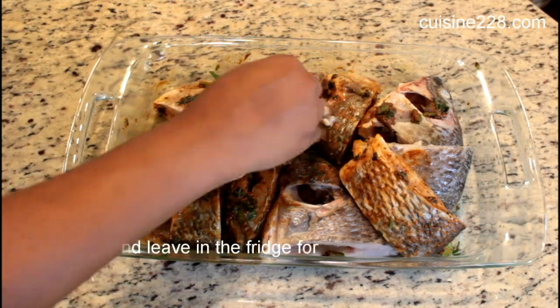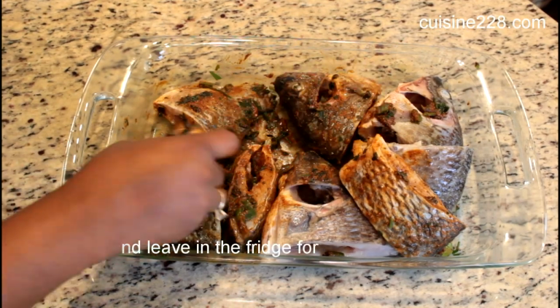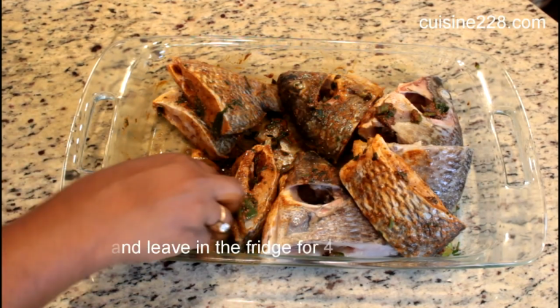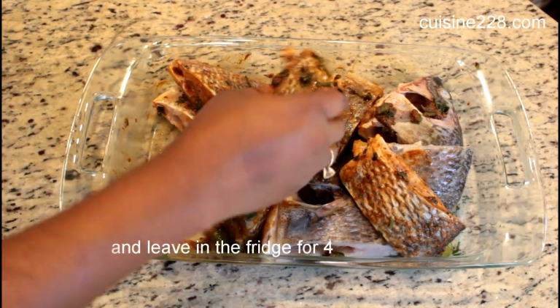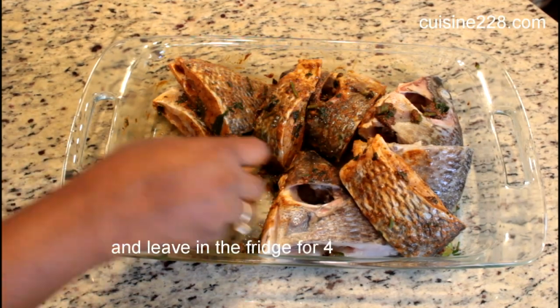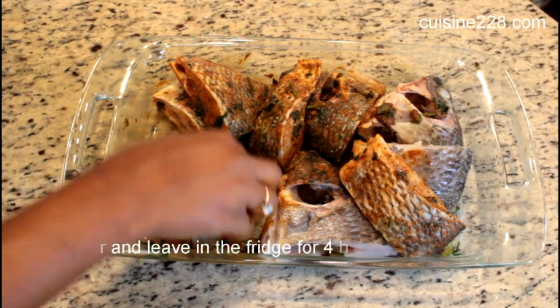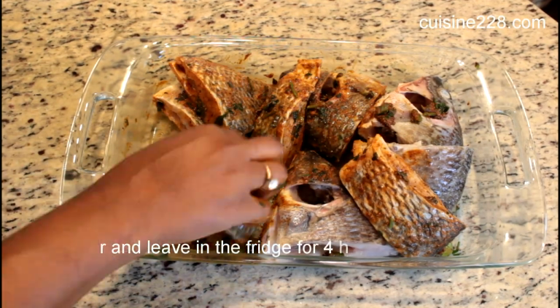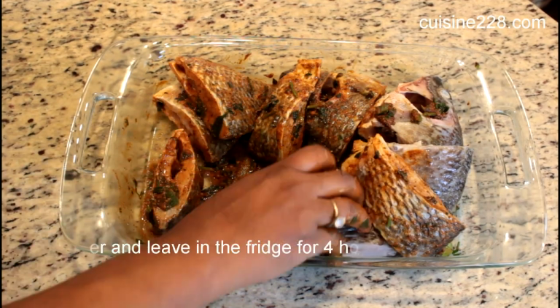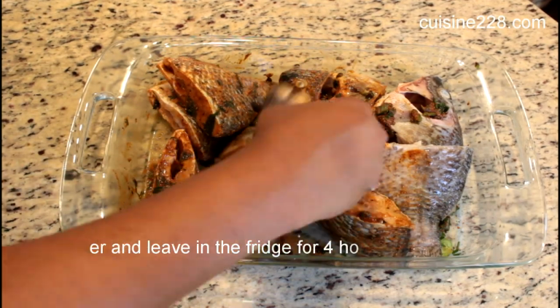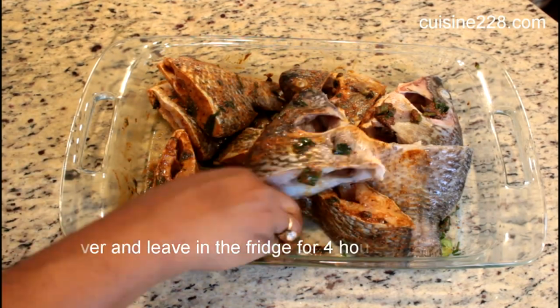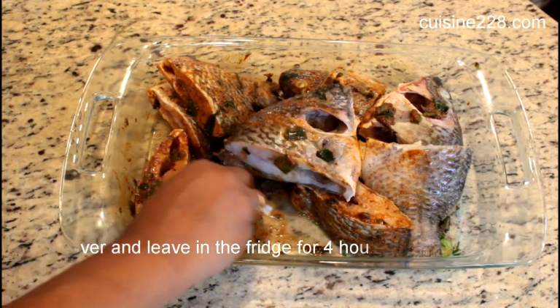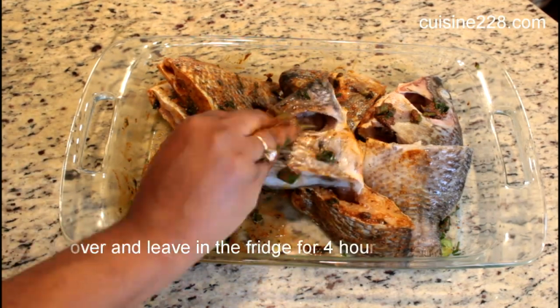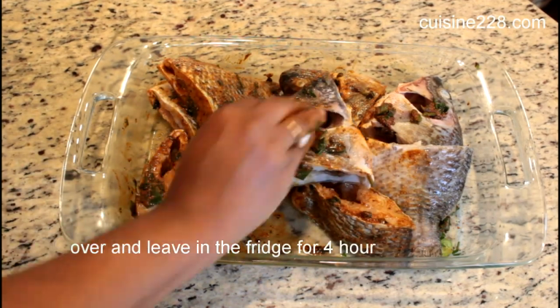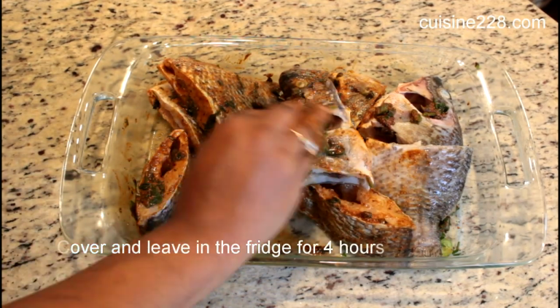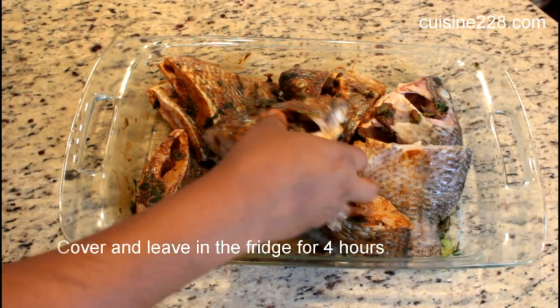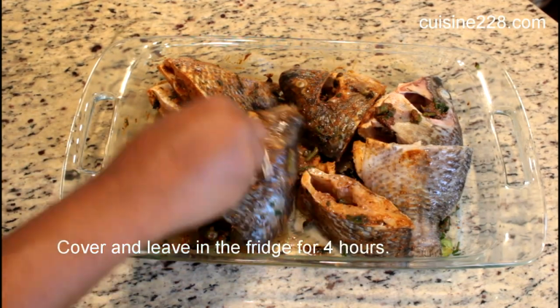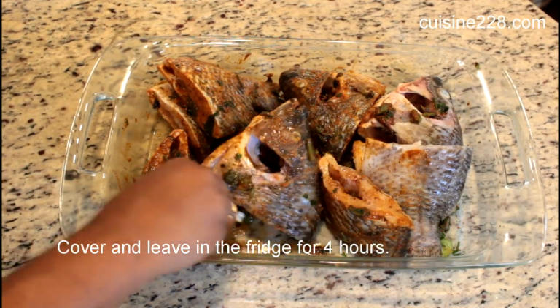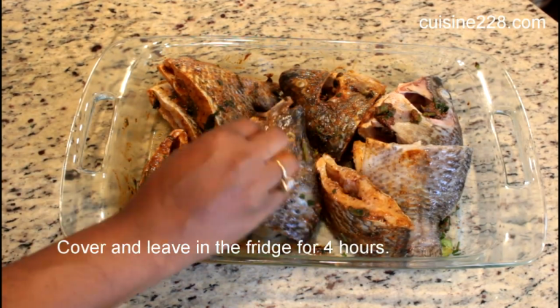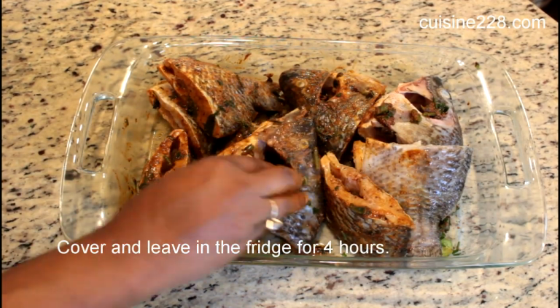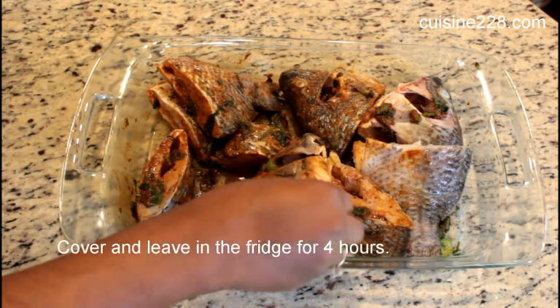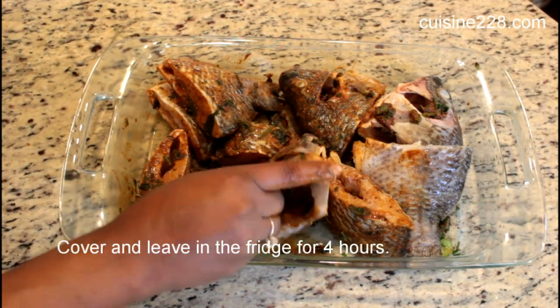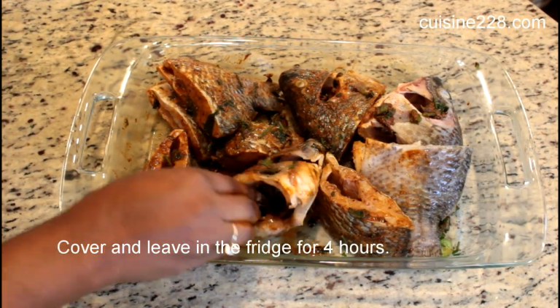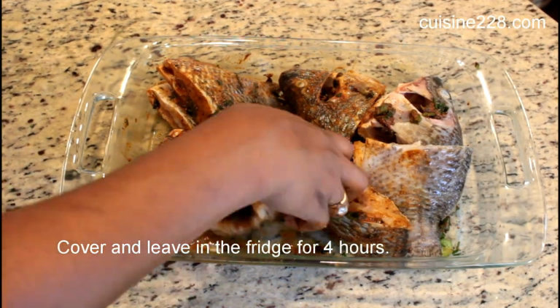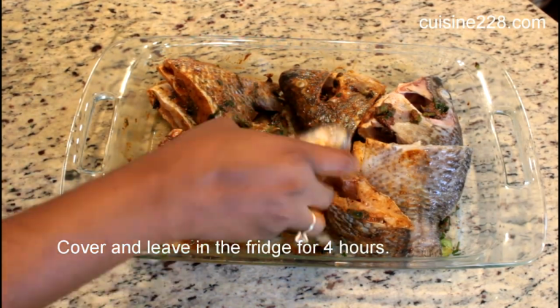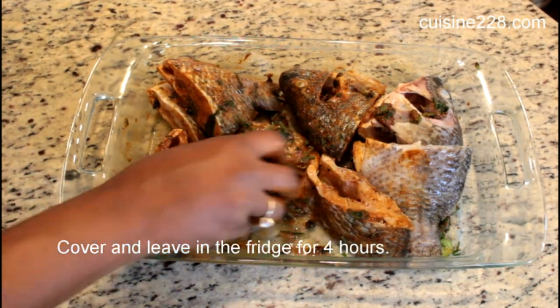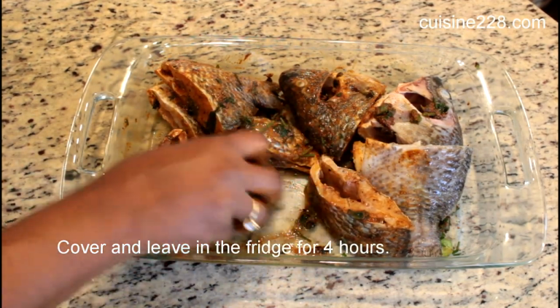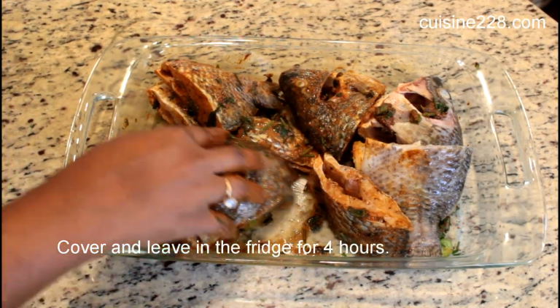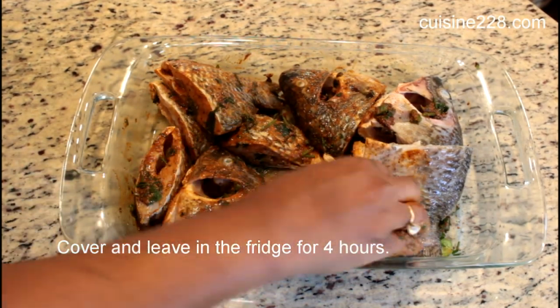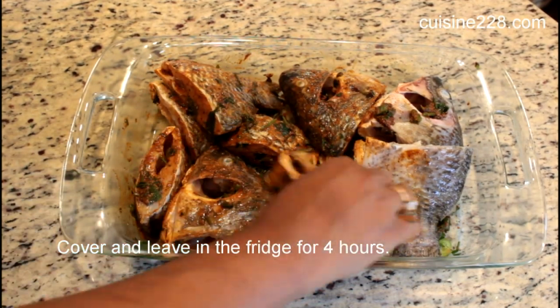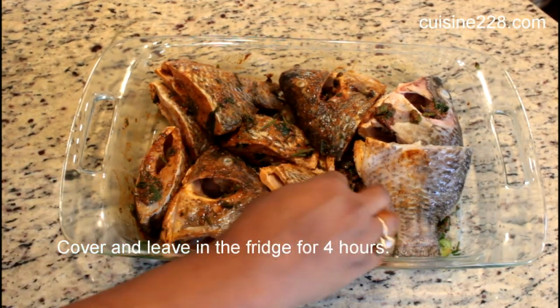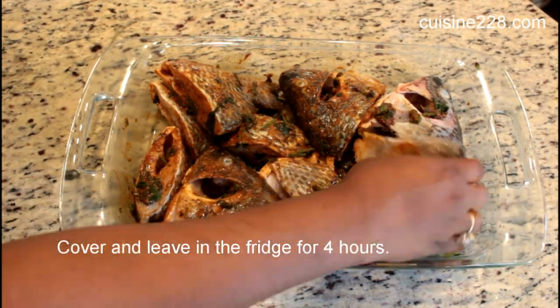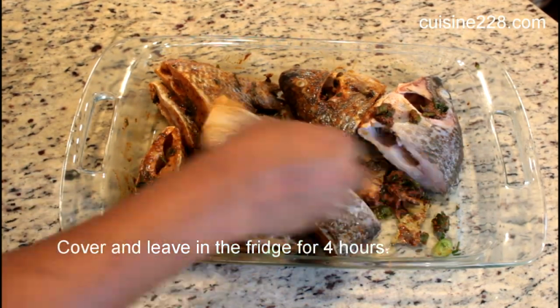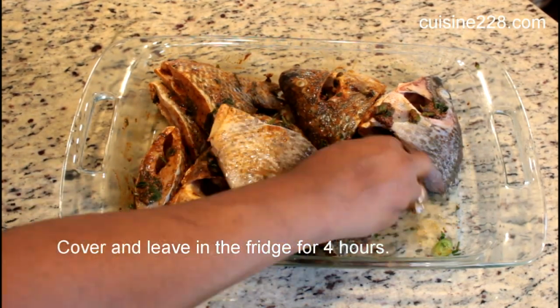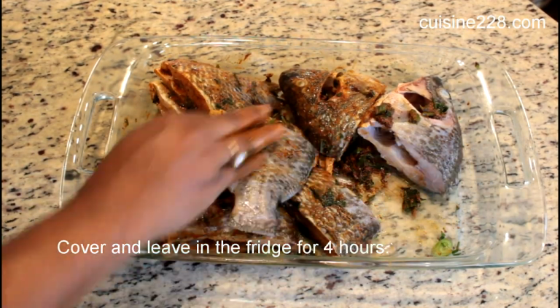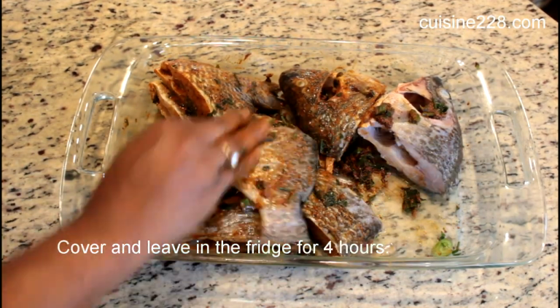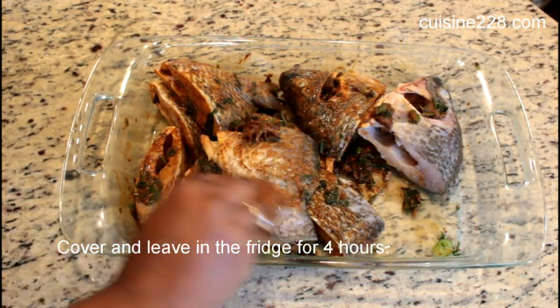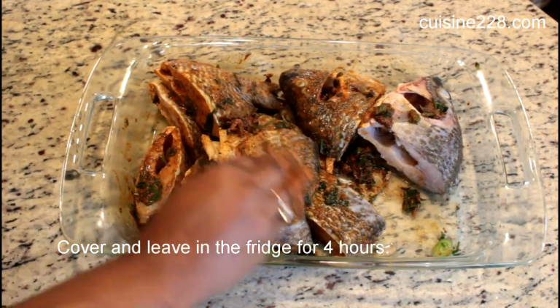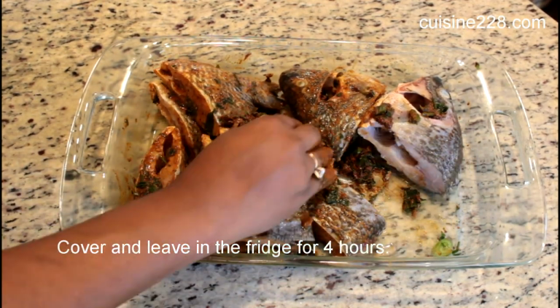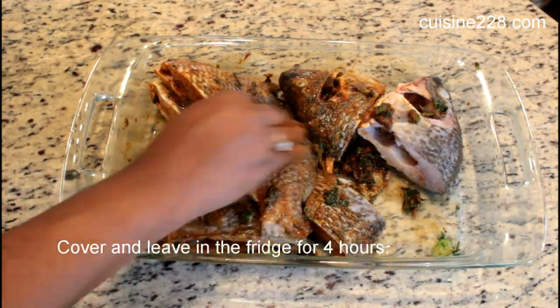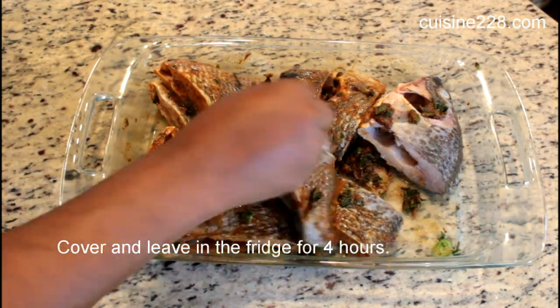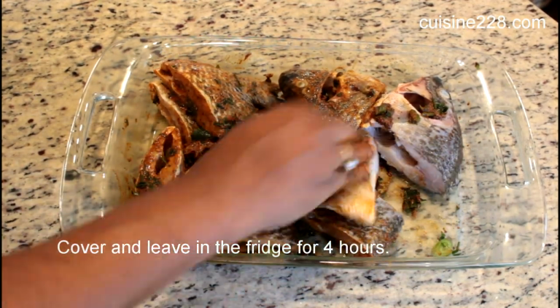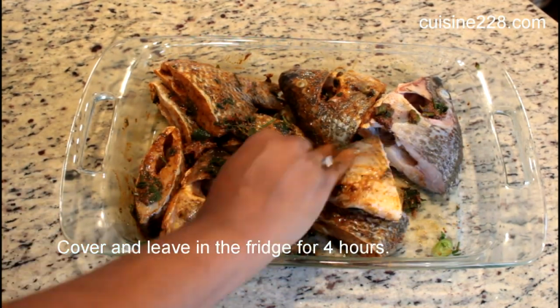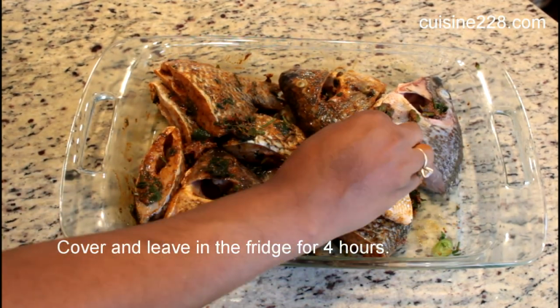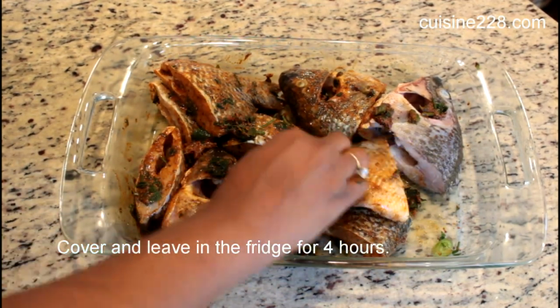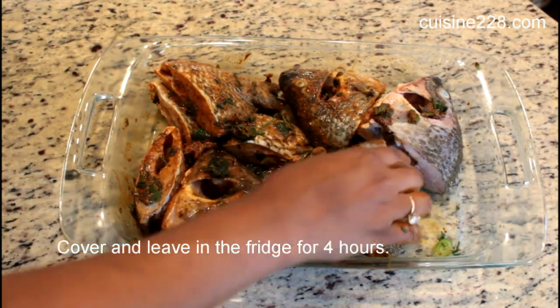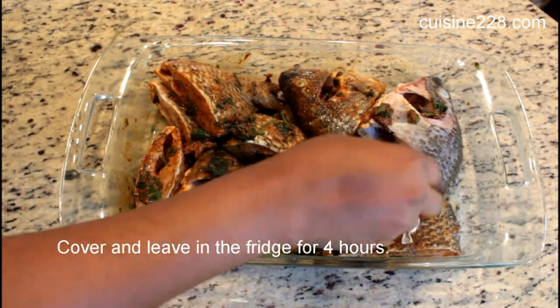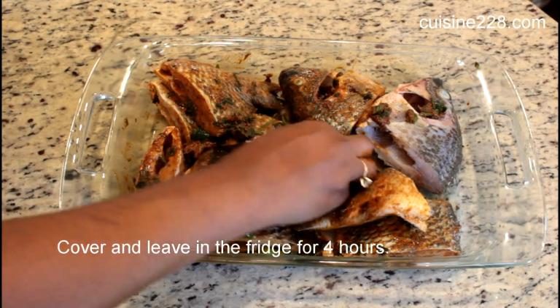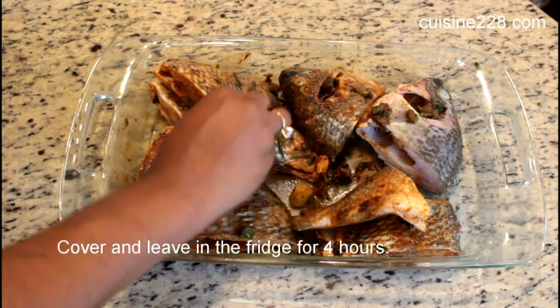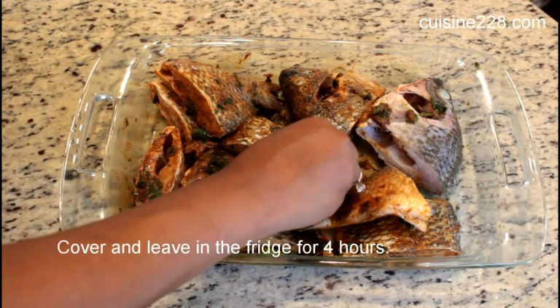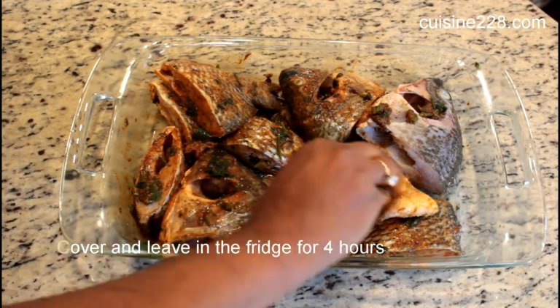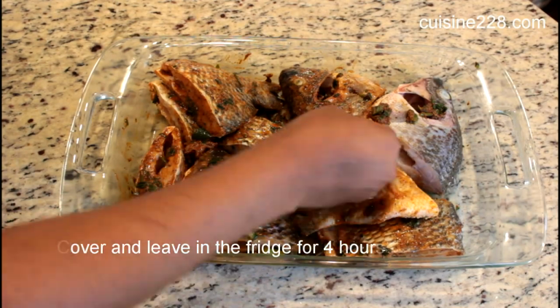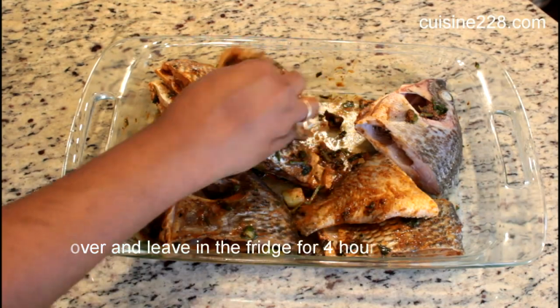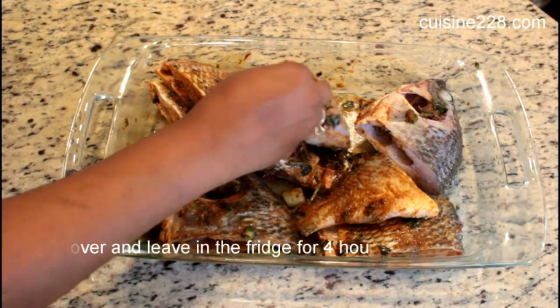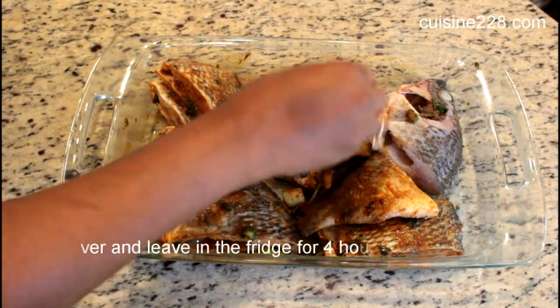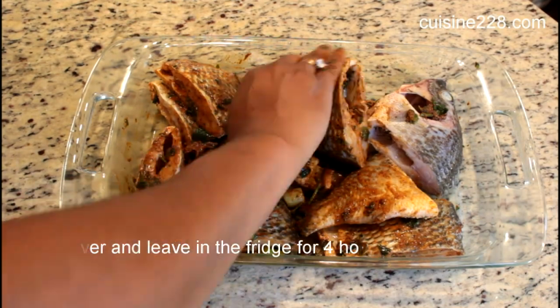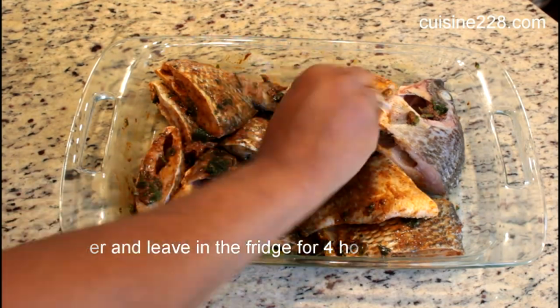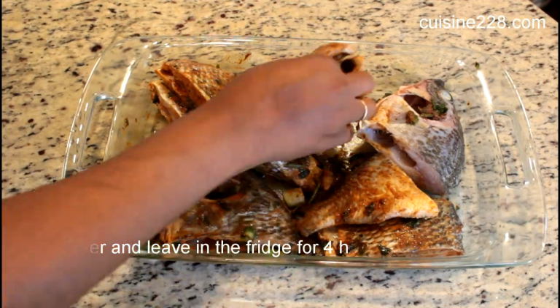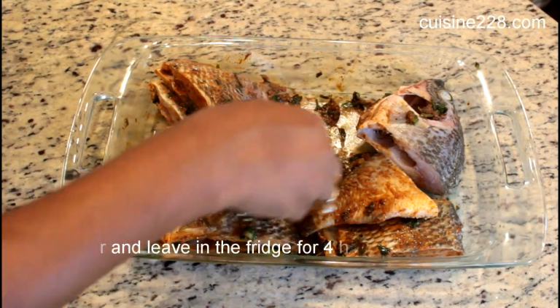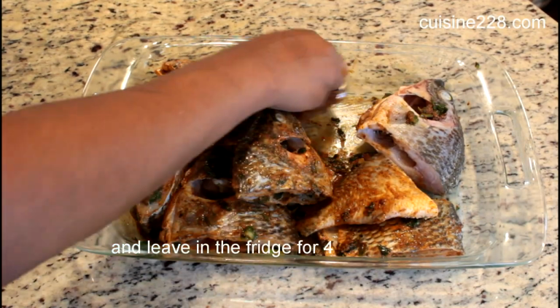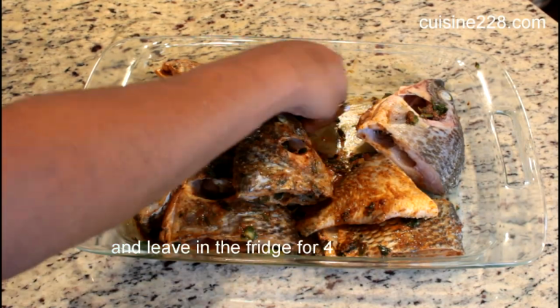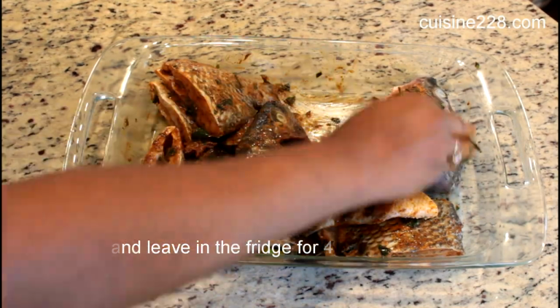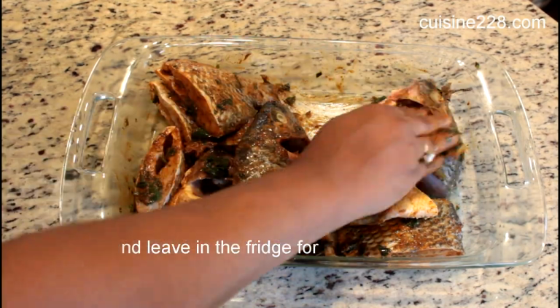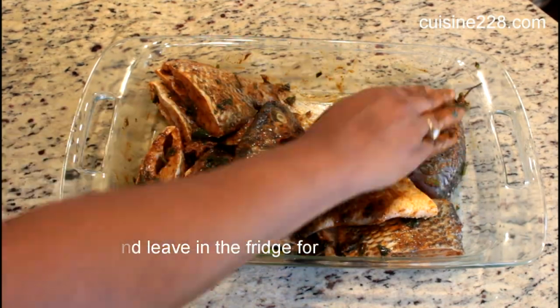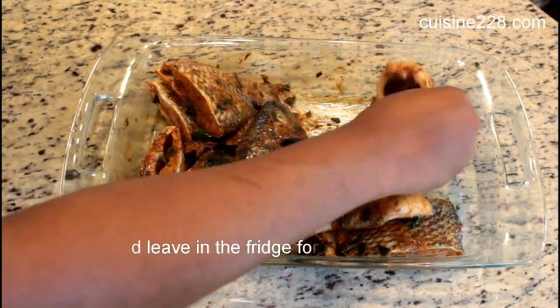When you get this done, you've got 75% of the job done when it comes to fresh fish soup.